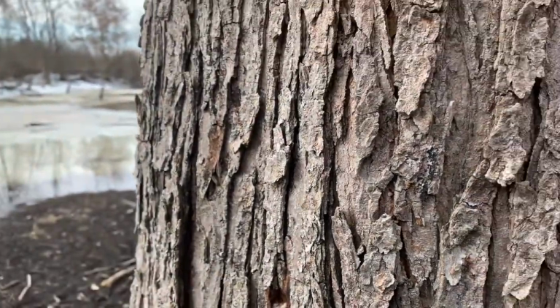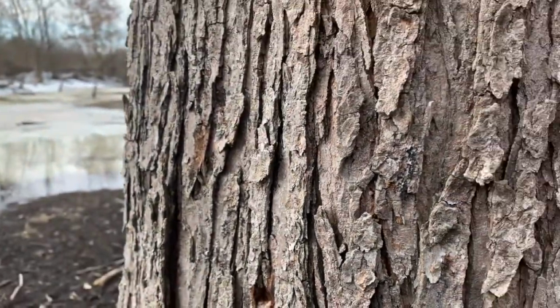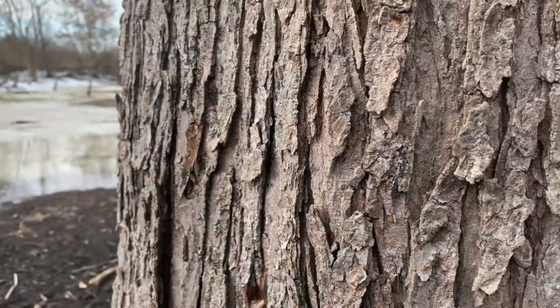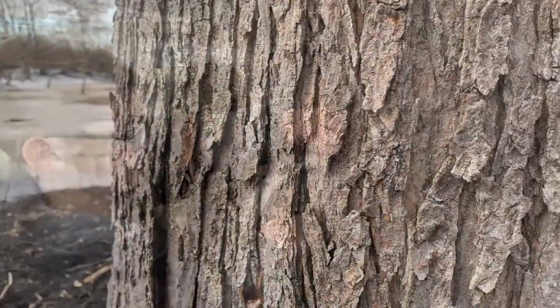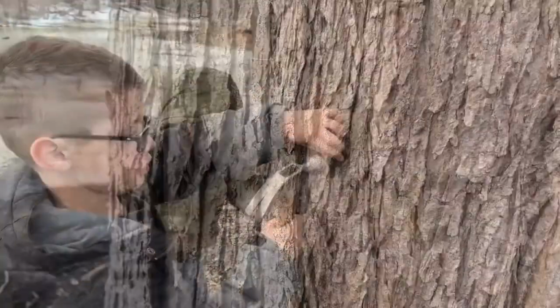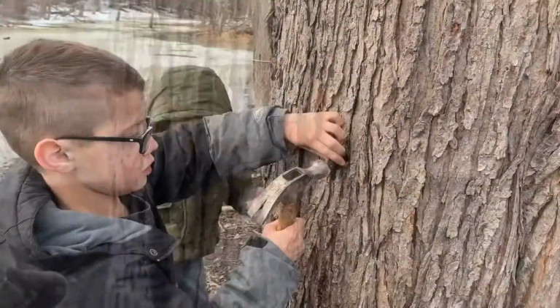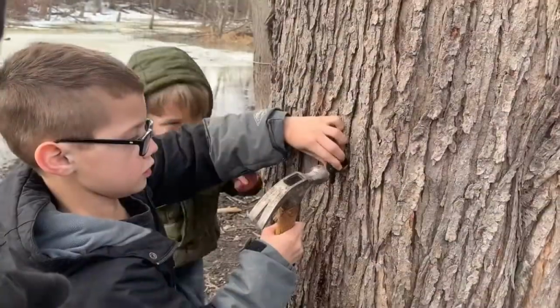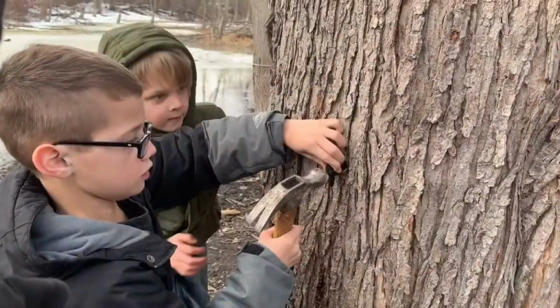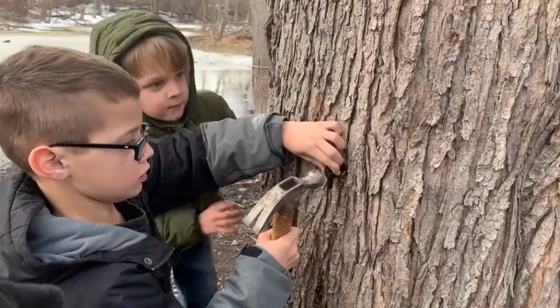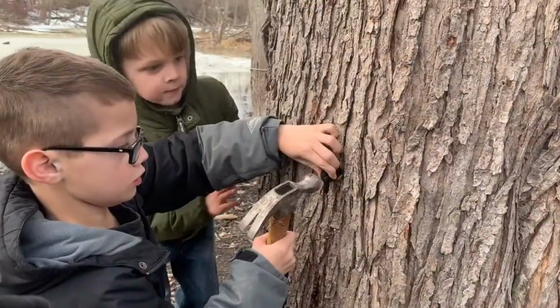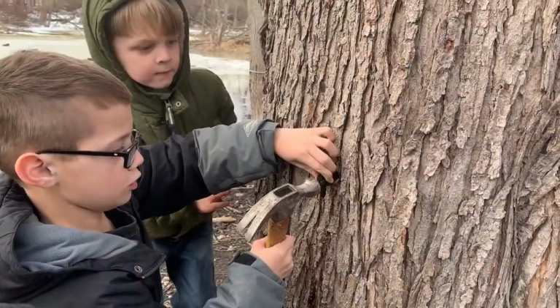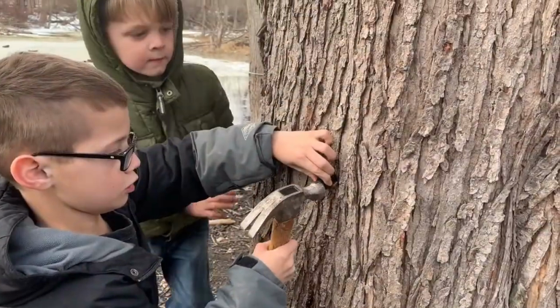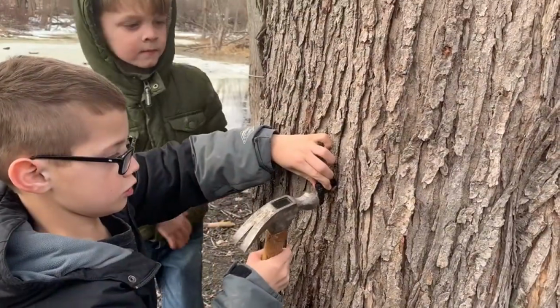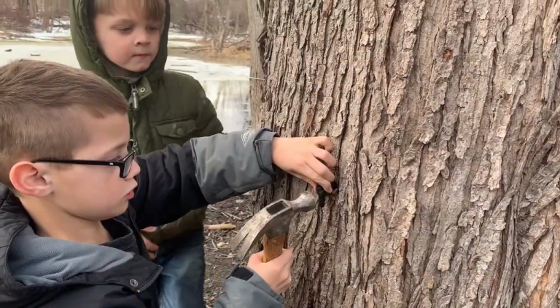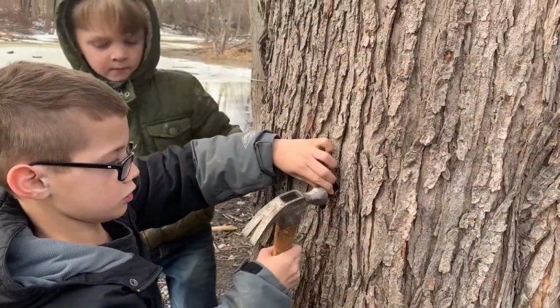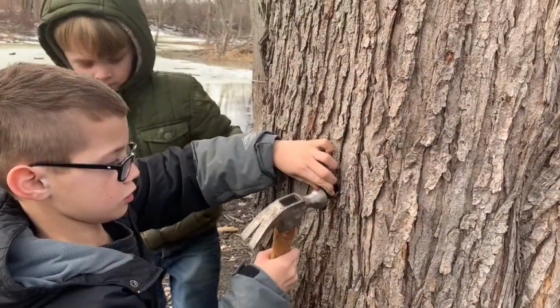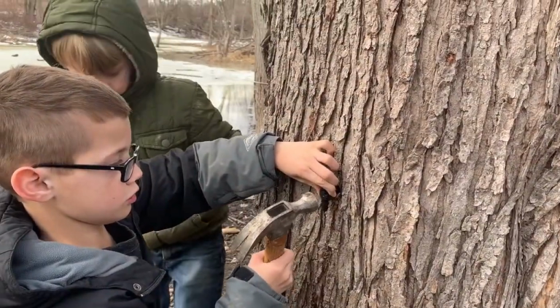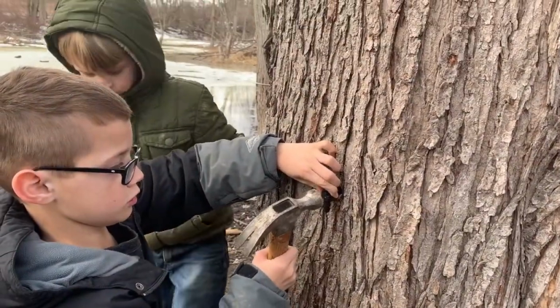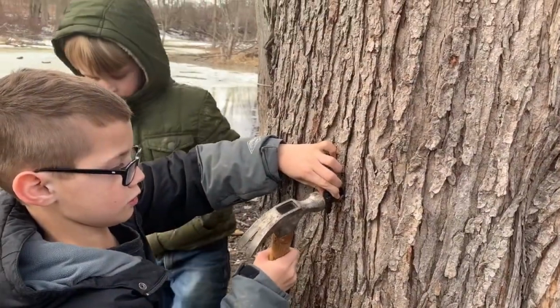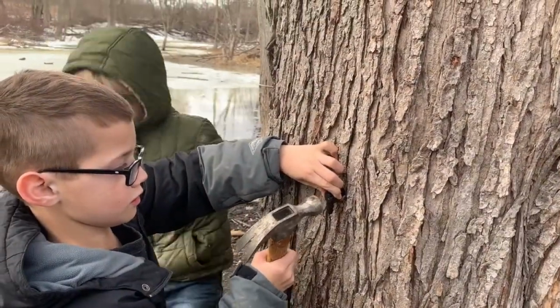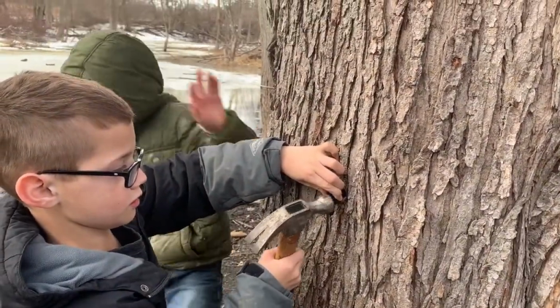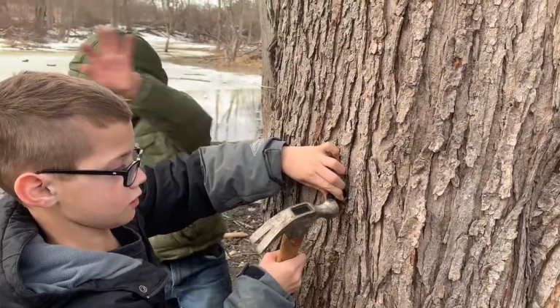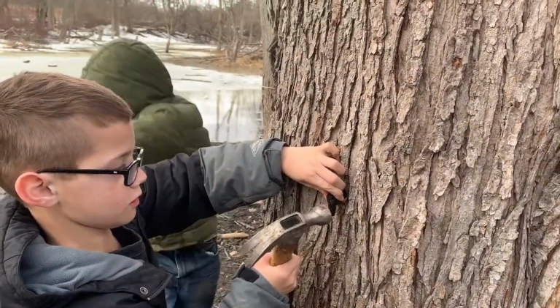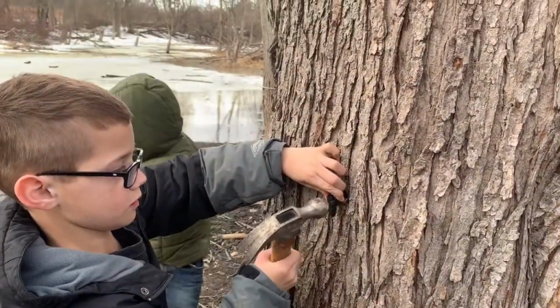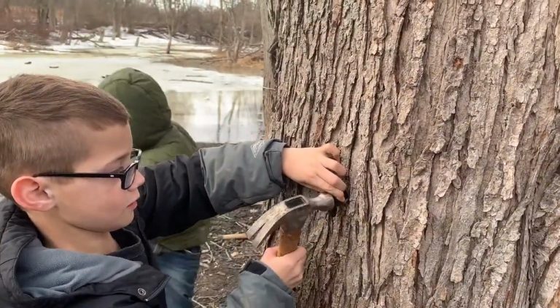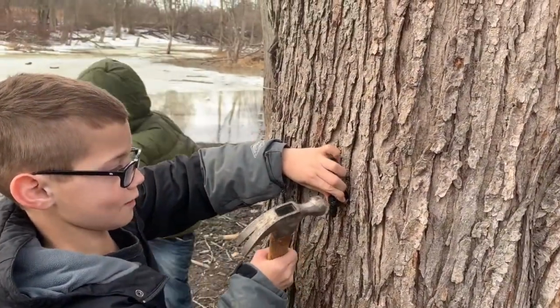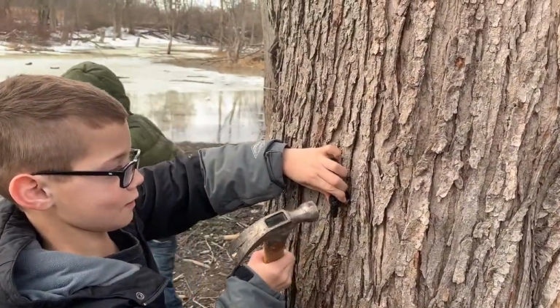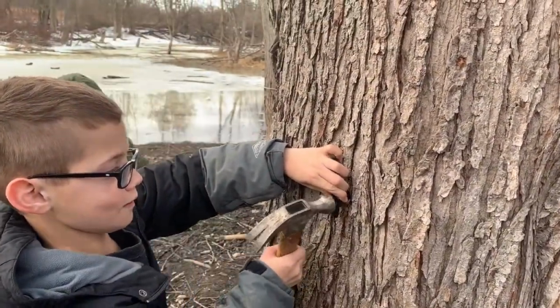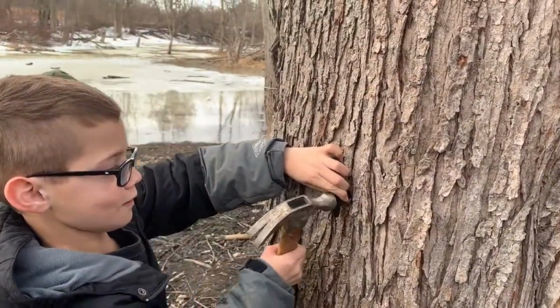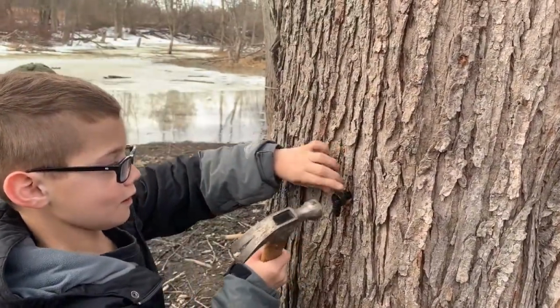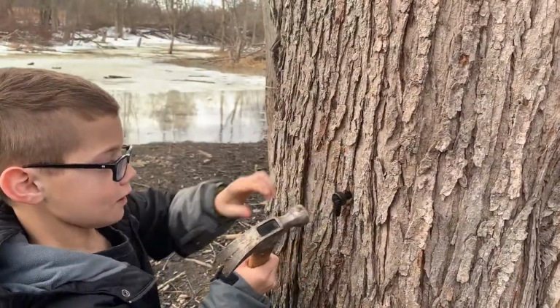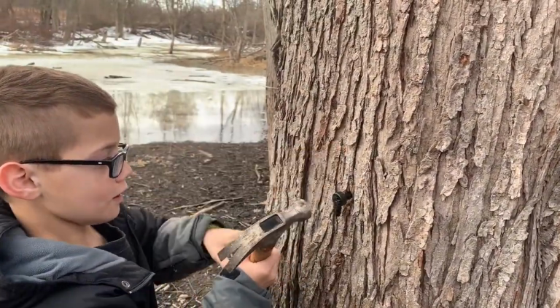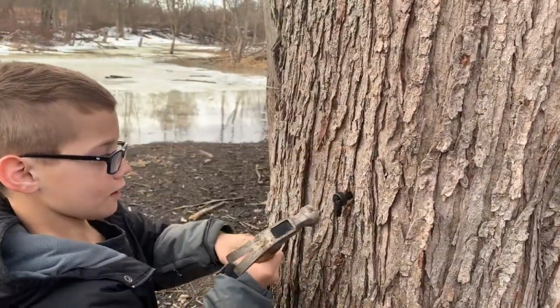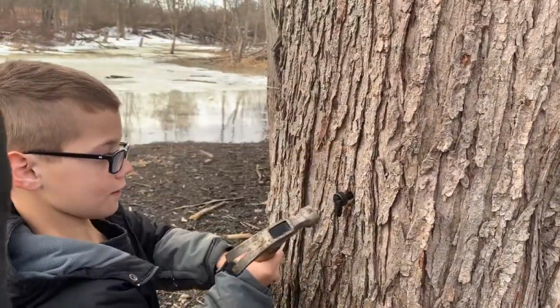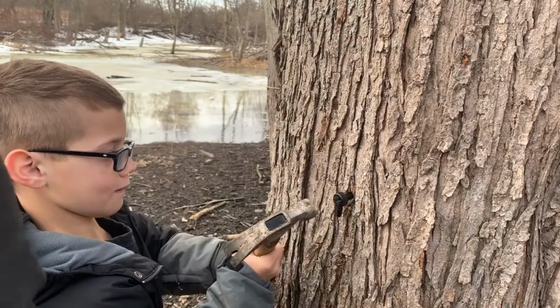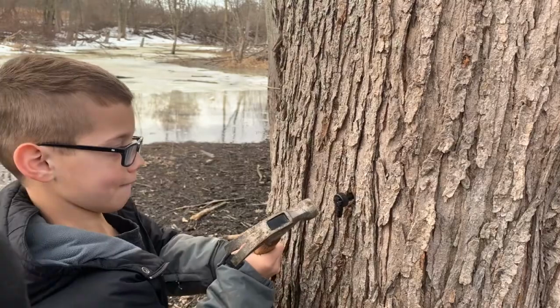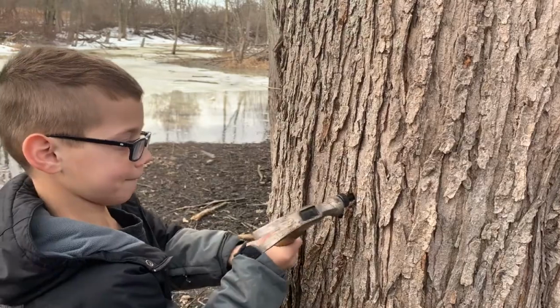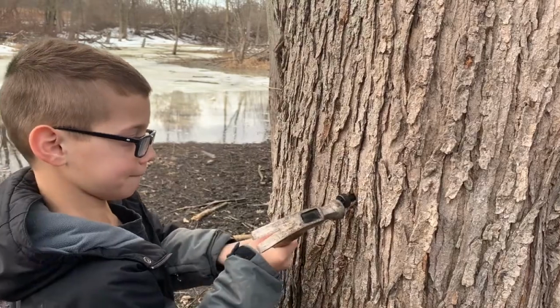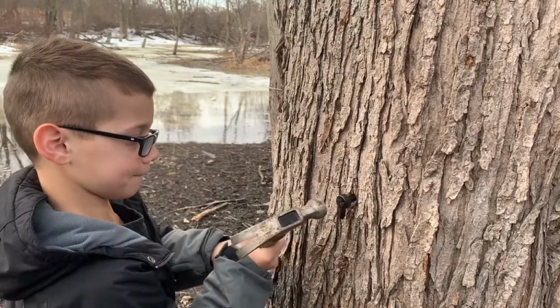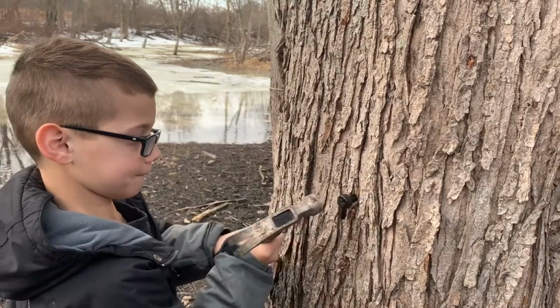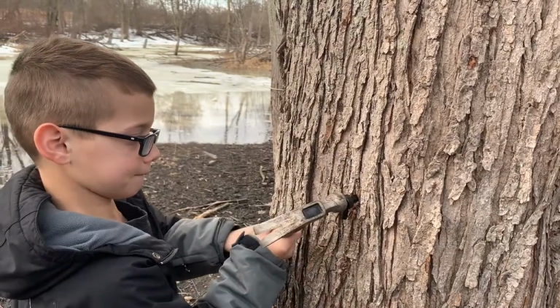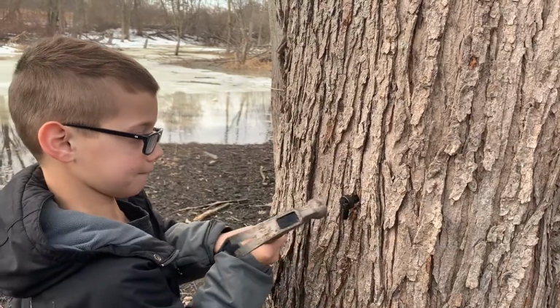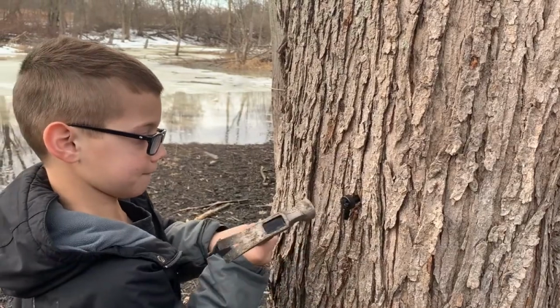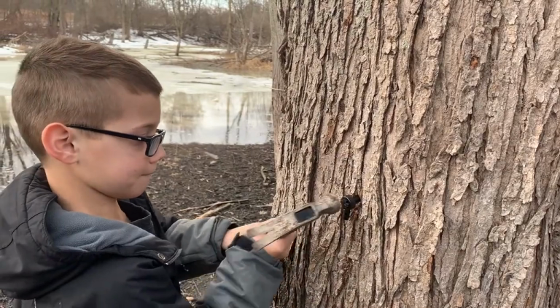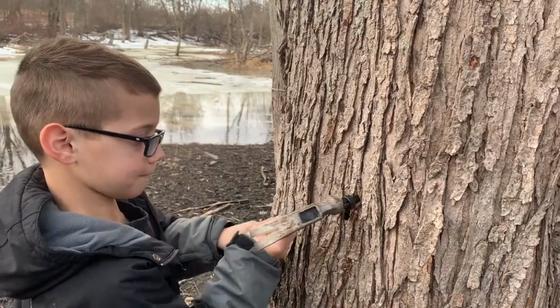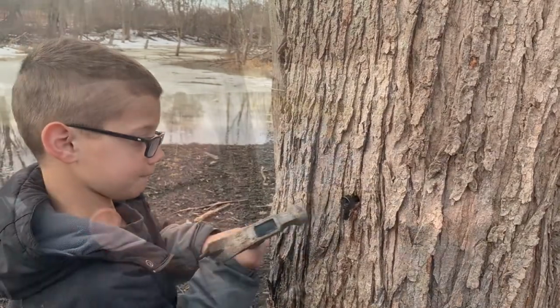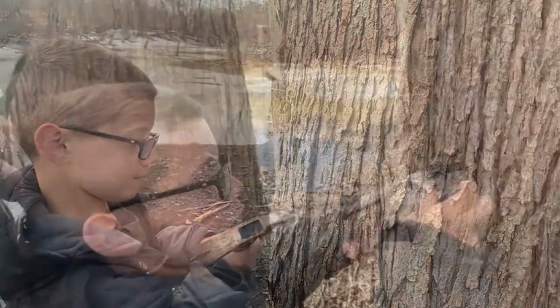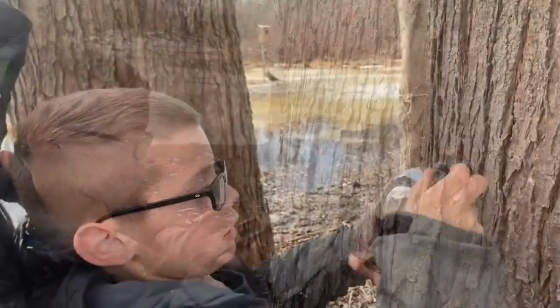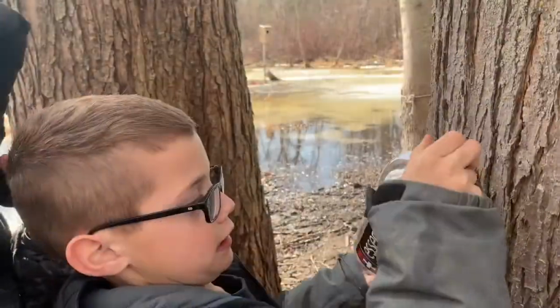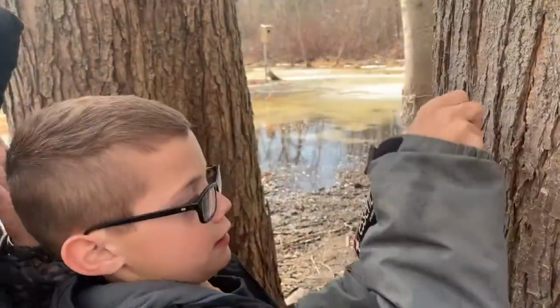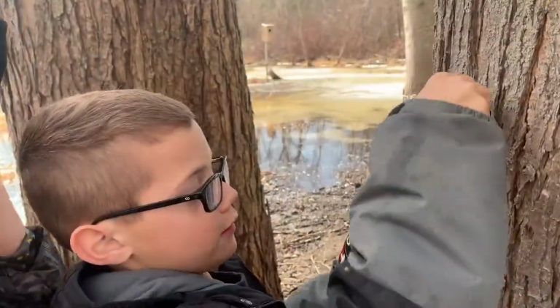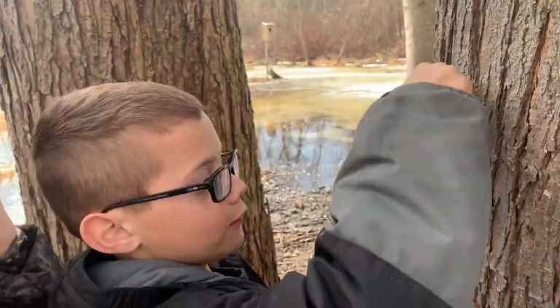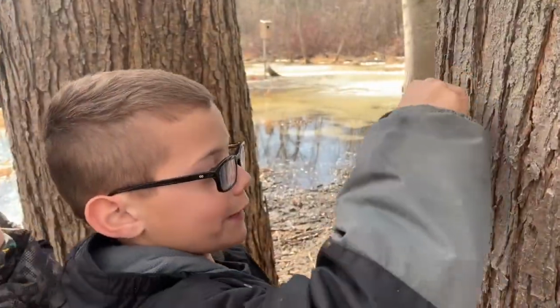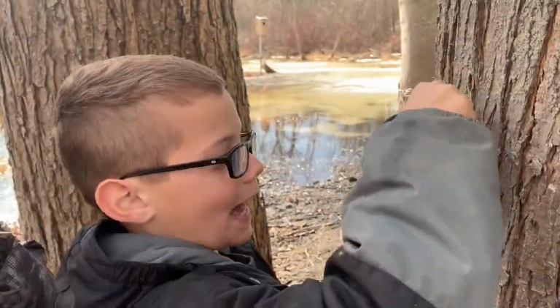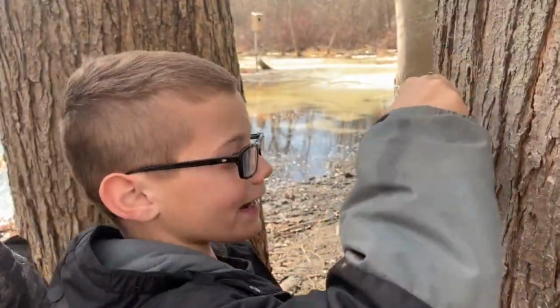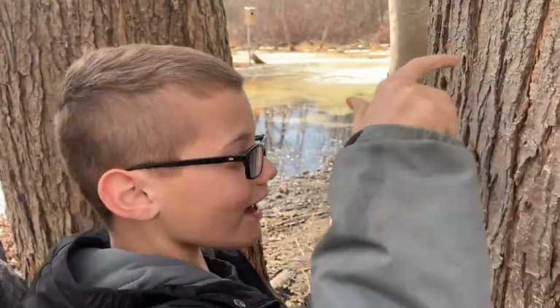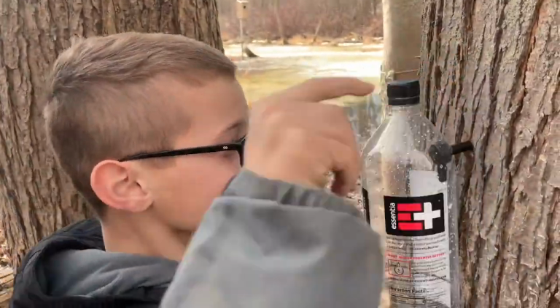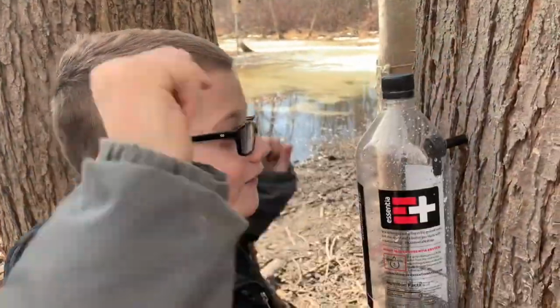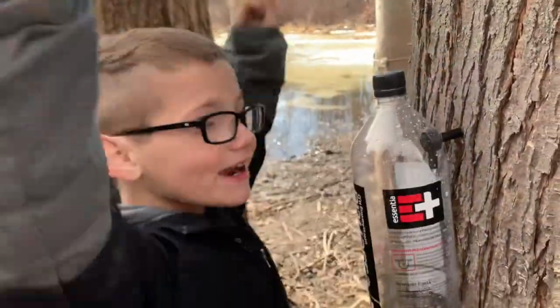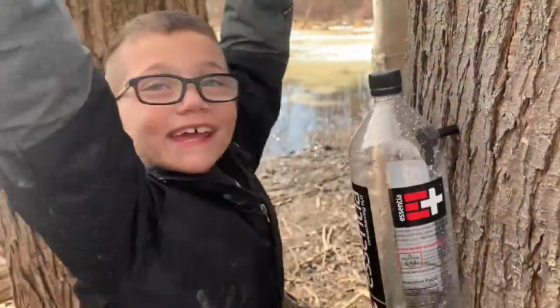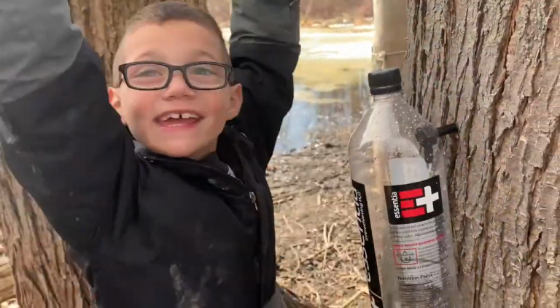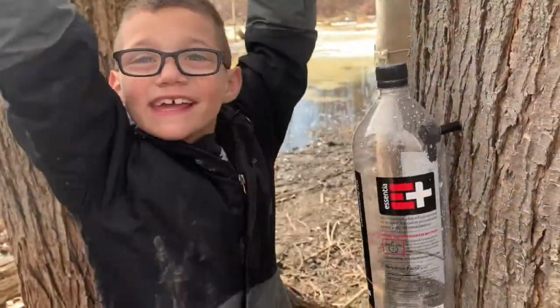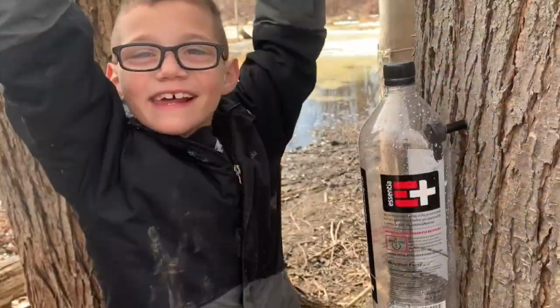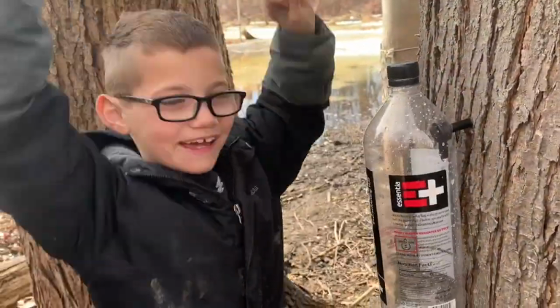Hammer! I'm going to do the next one. Is that good? We got another one in! Woo!